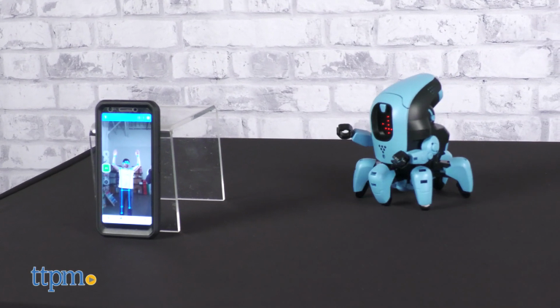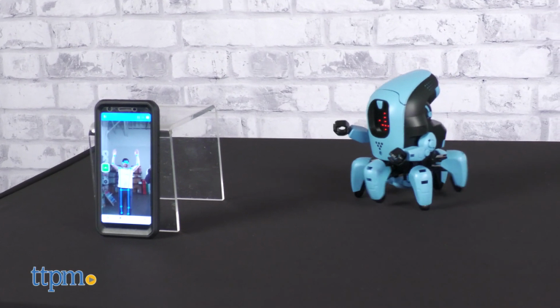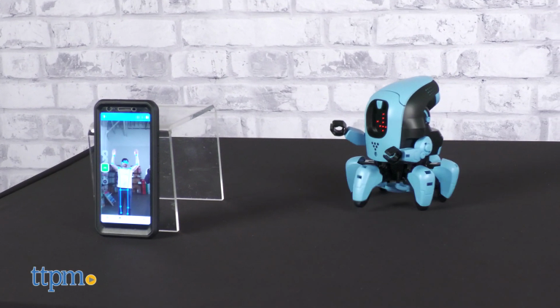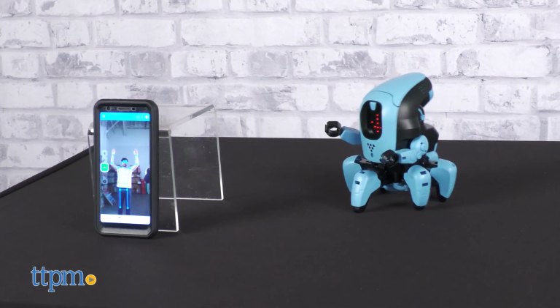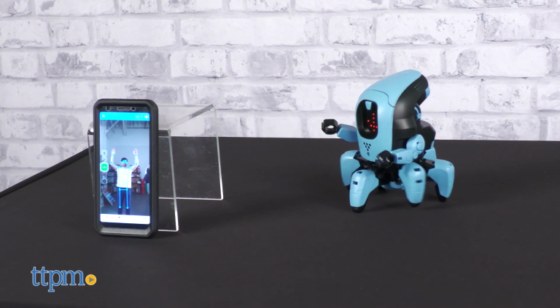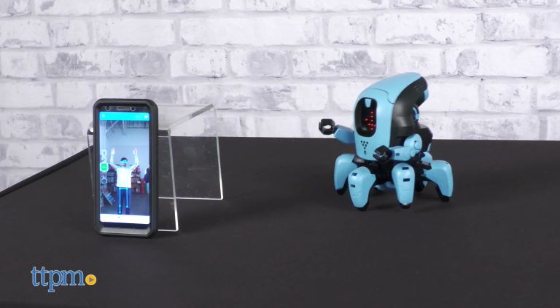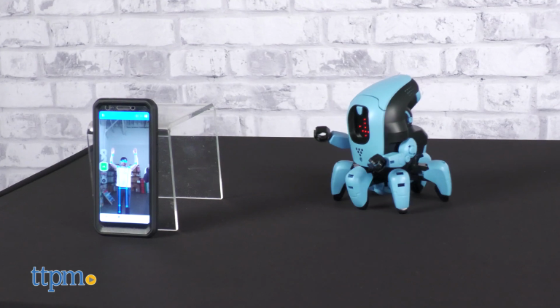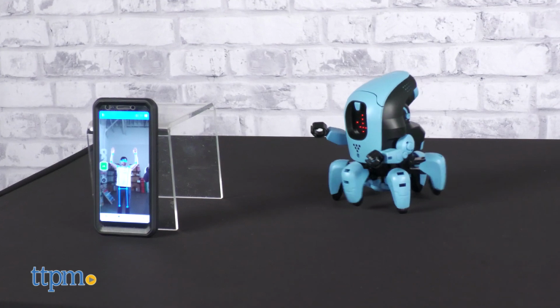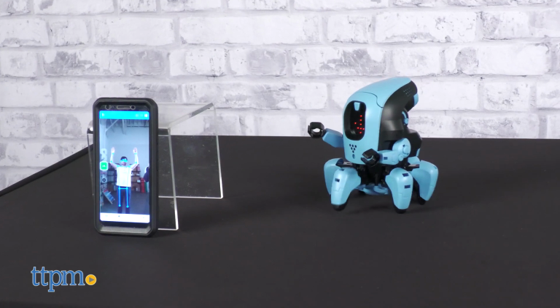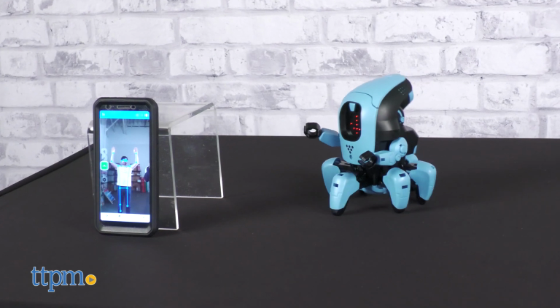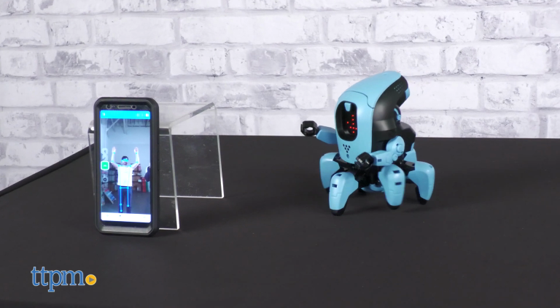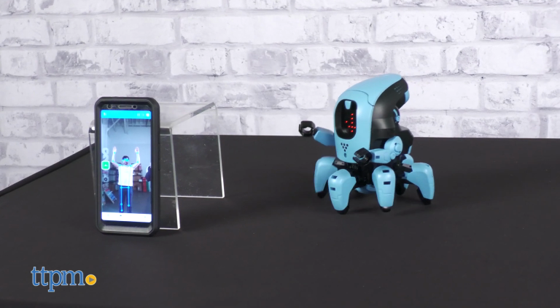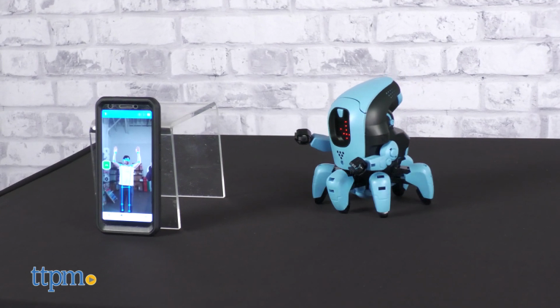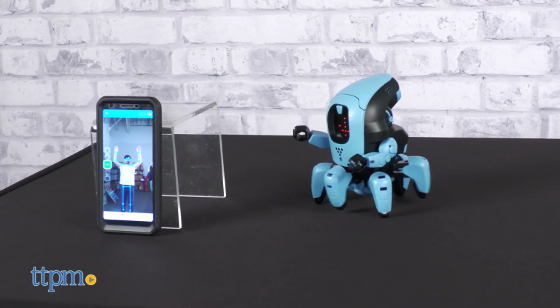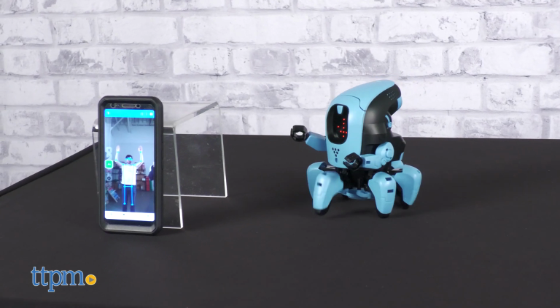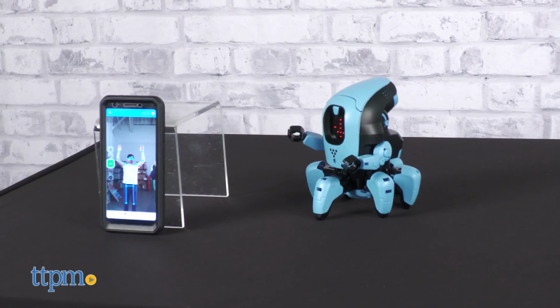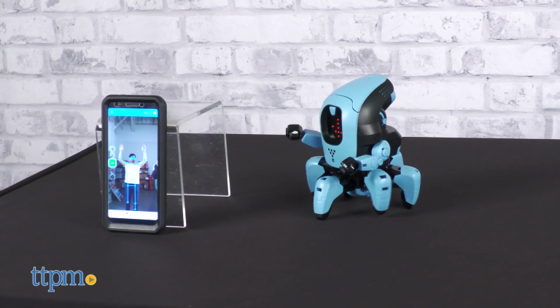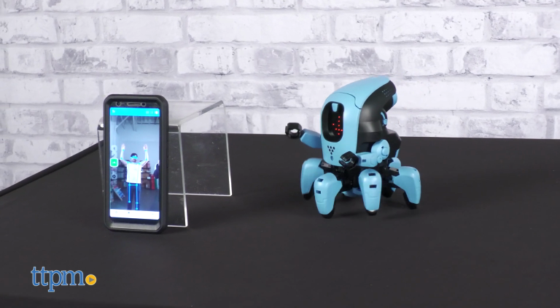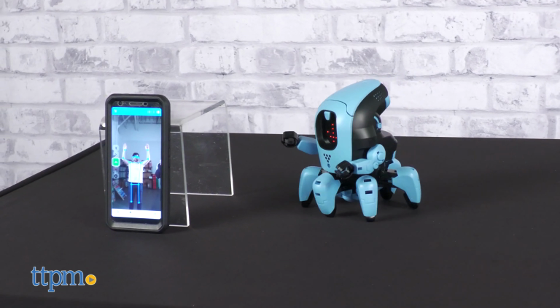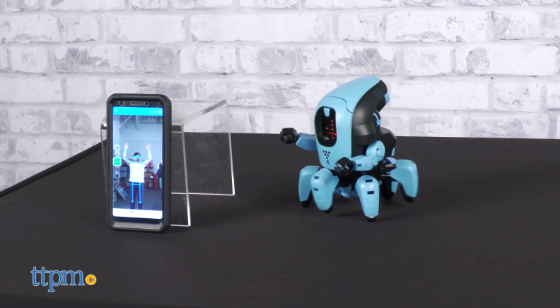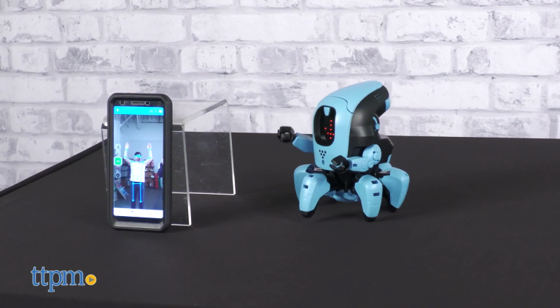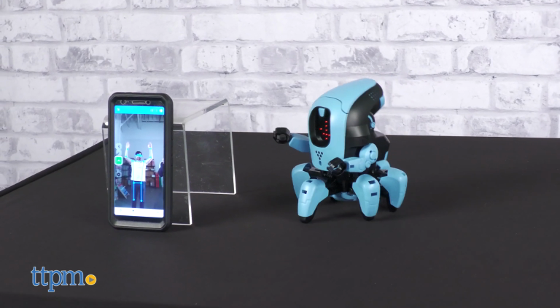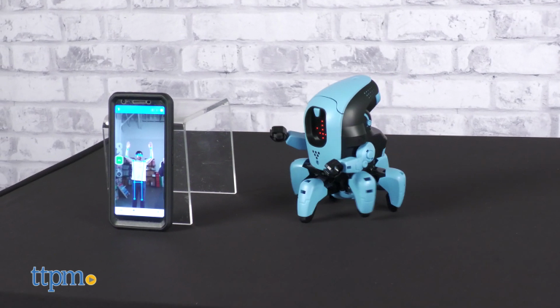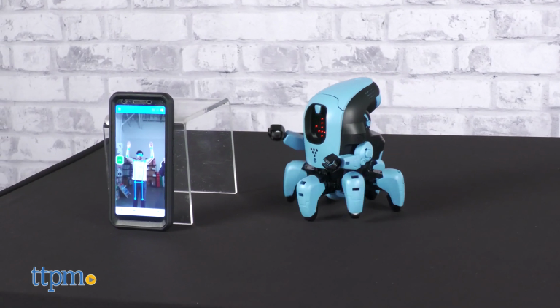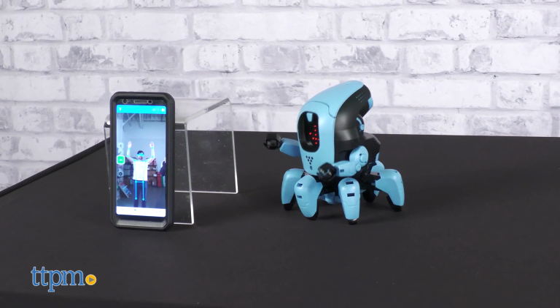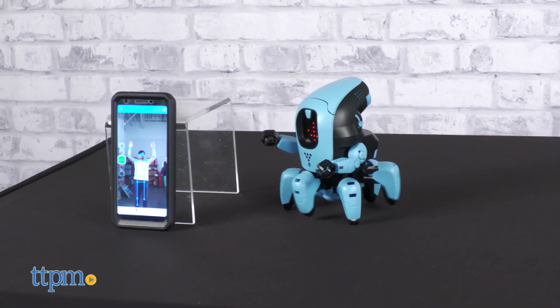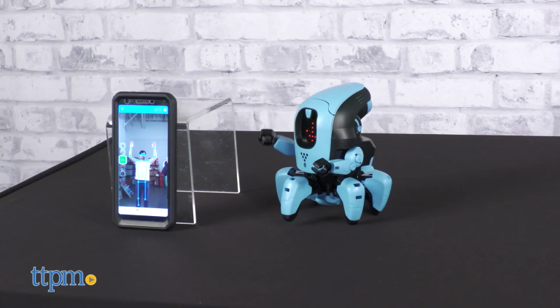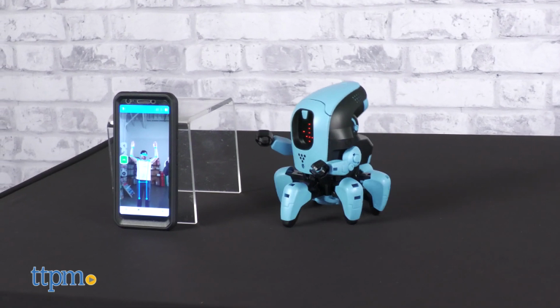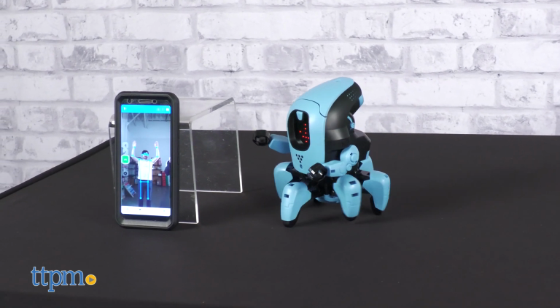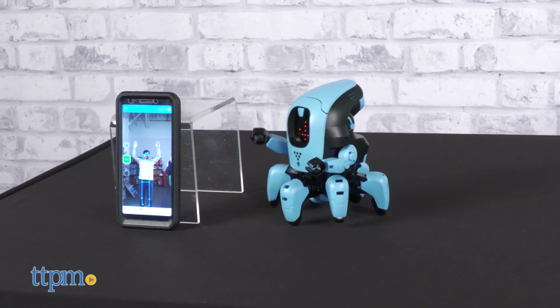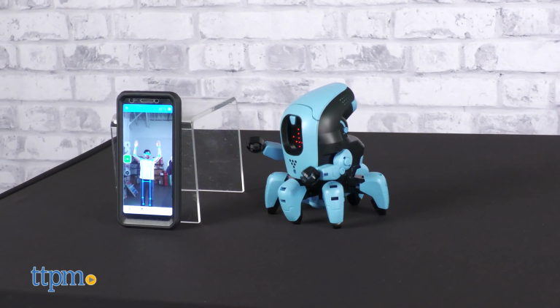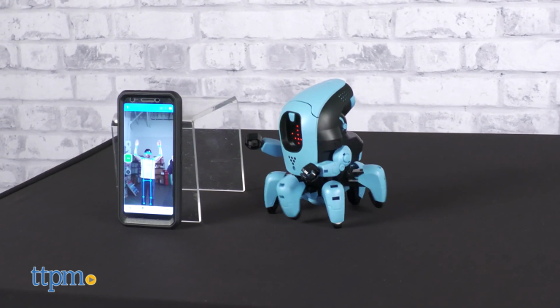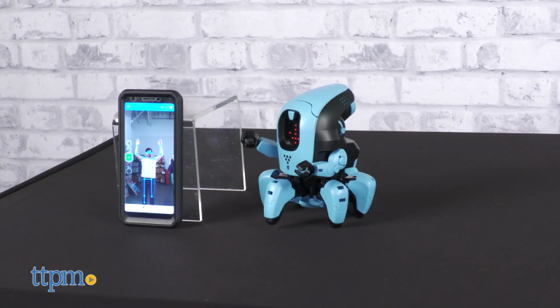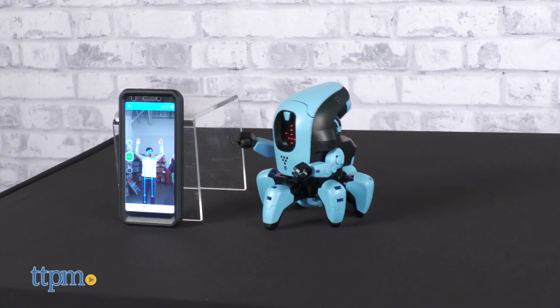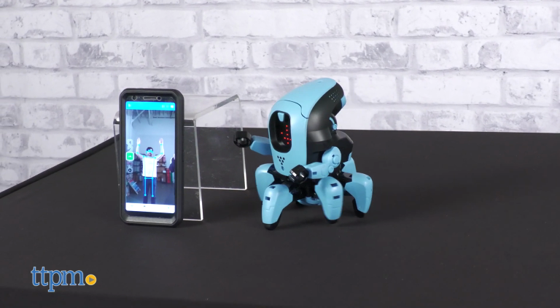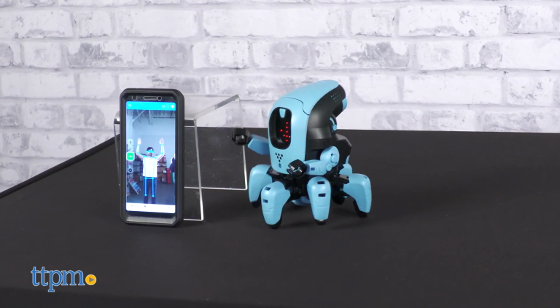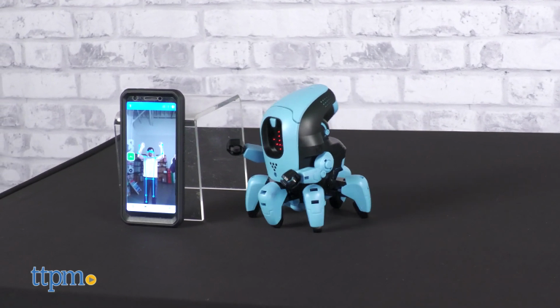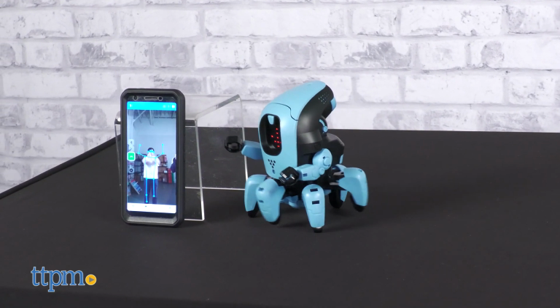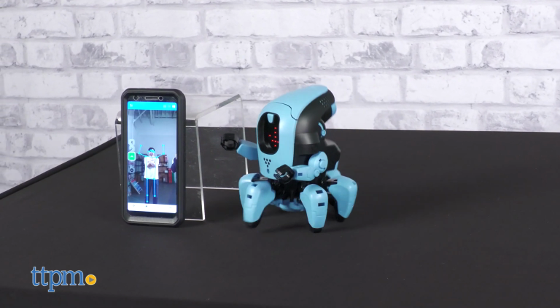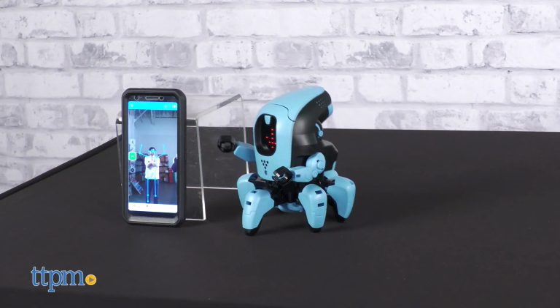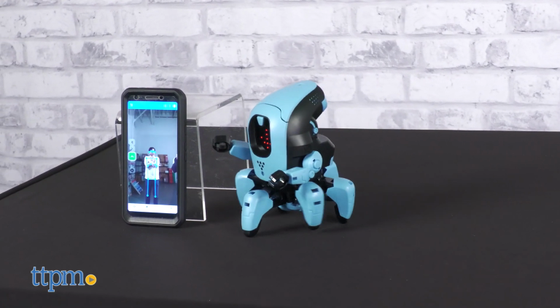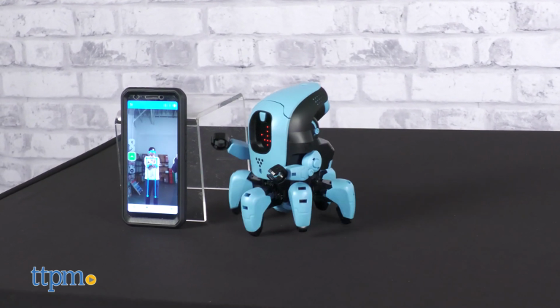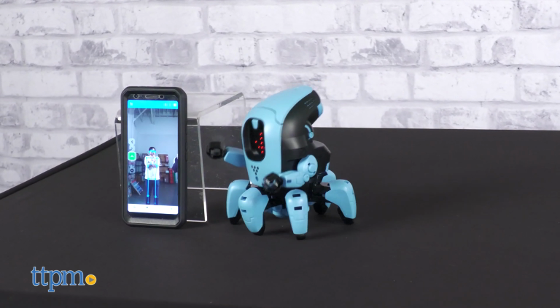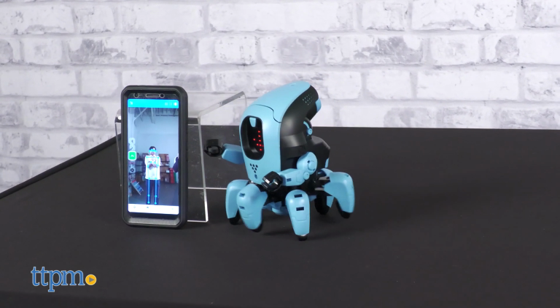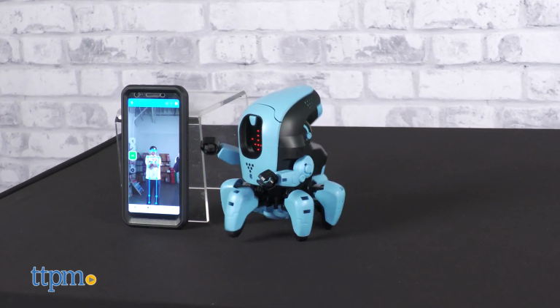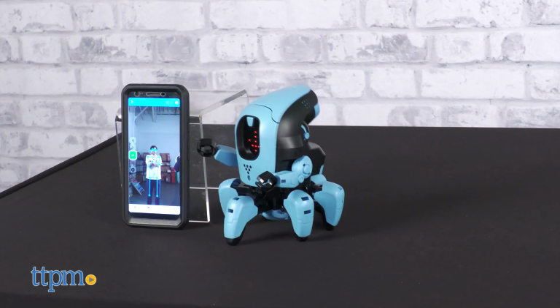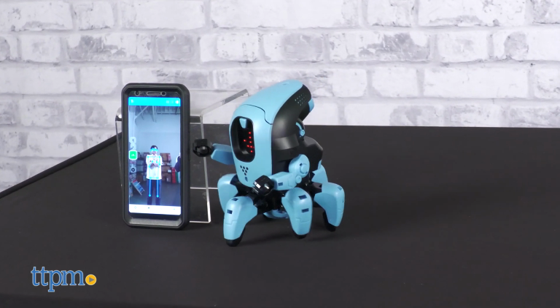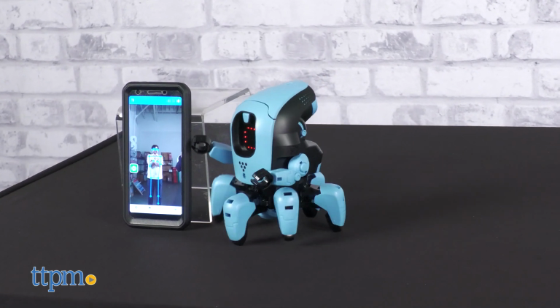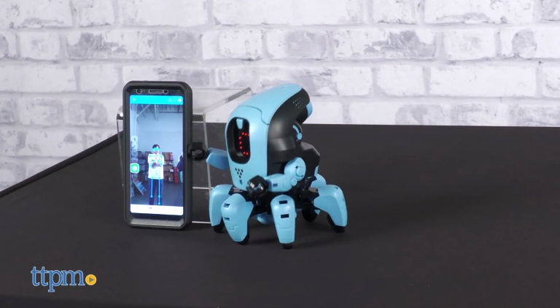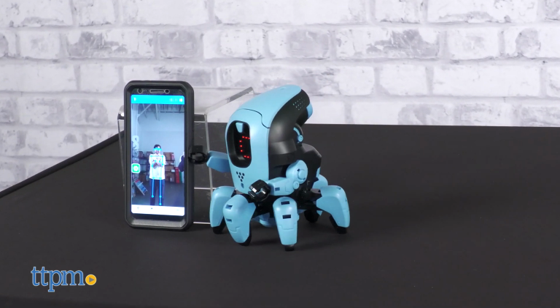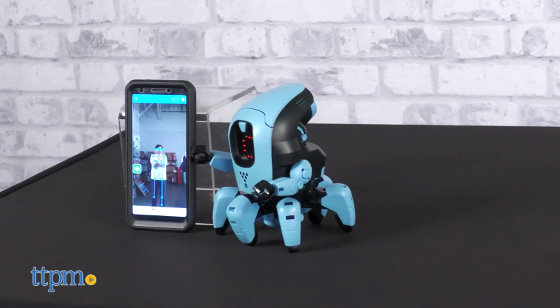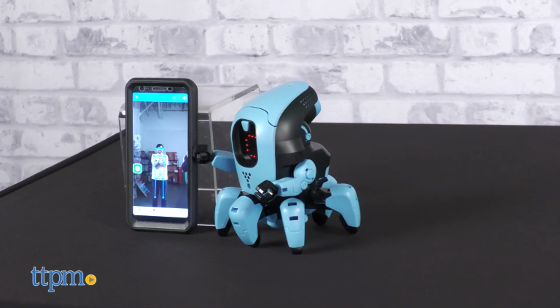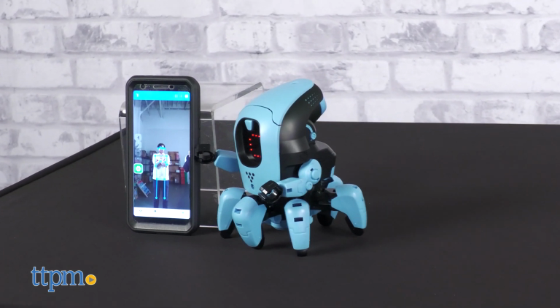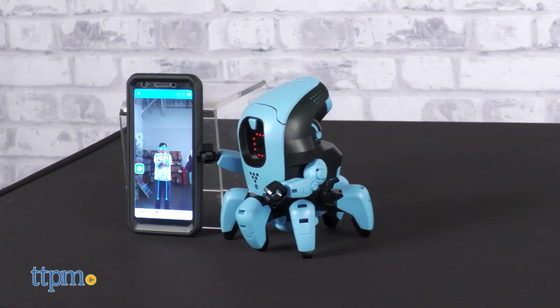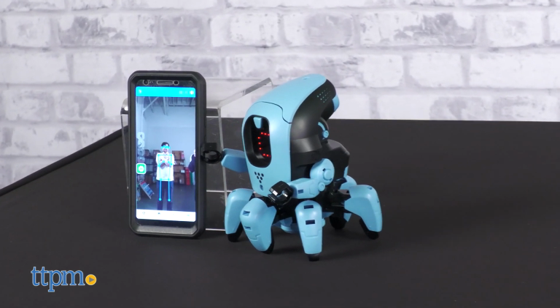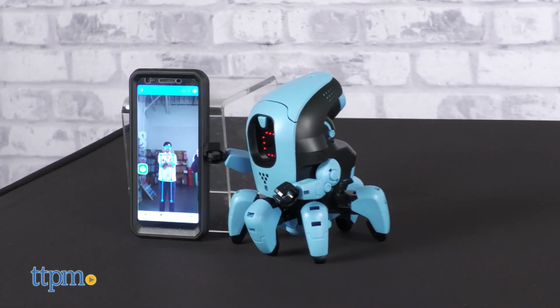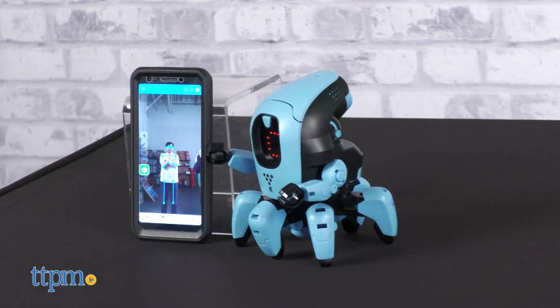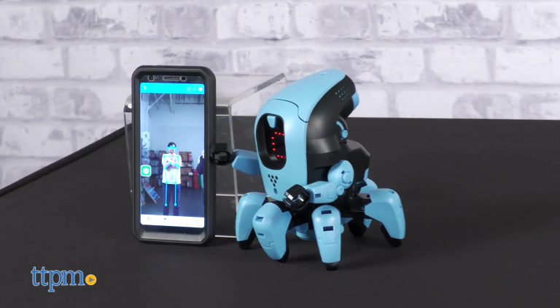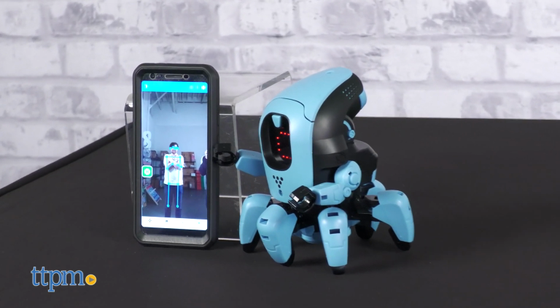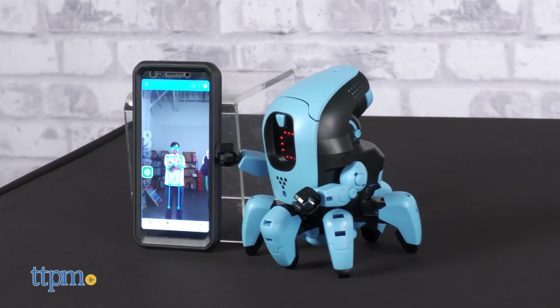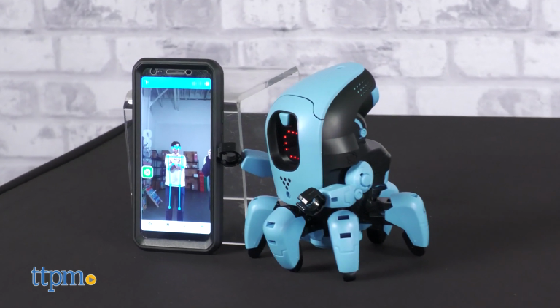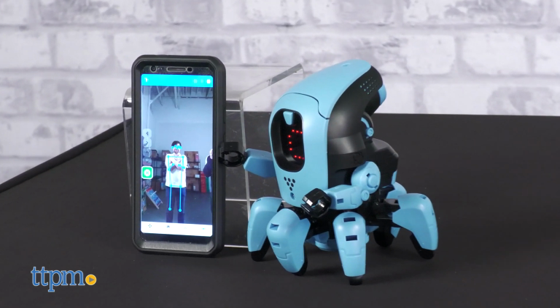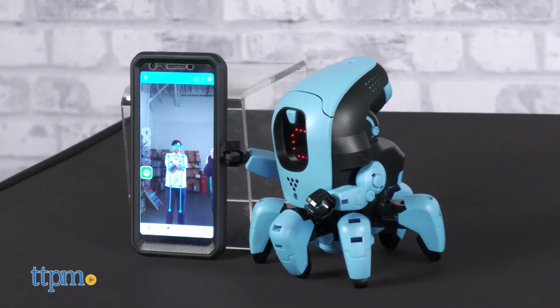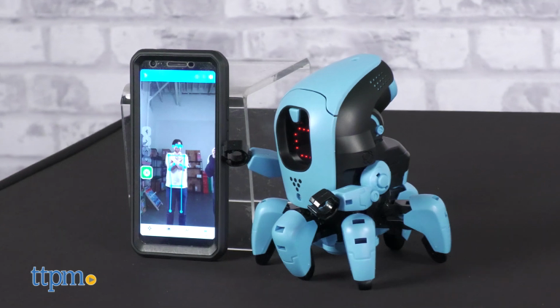What's the coolest advancement you've seen recently in the field of robotics? Let us know in the comments.